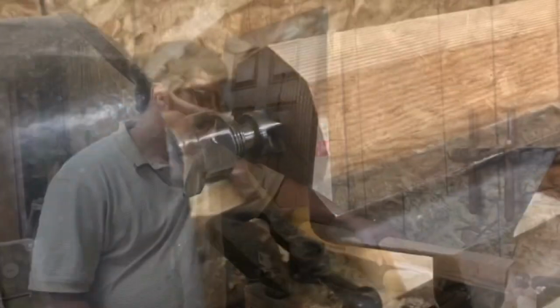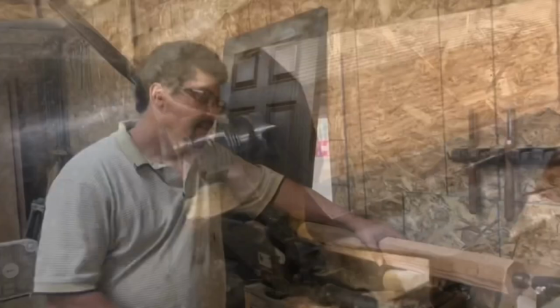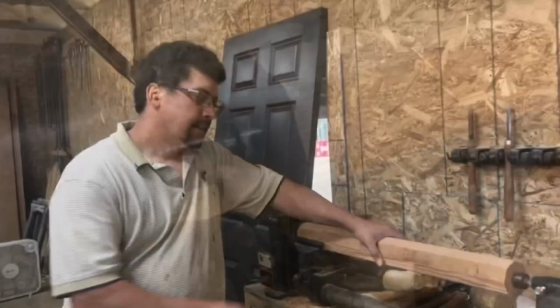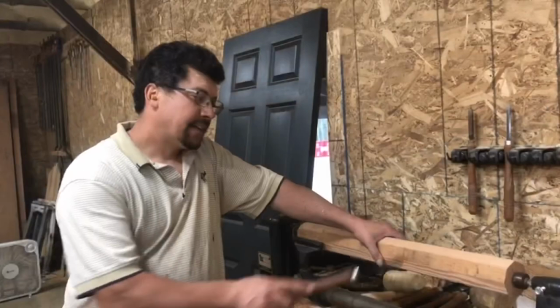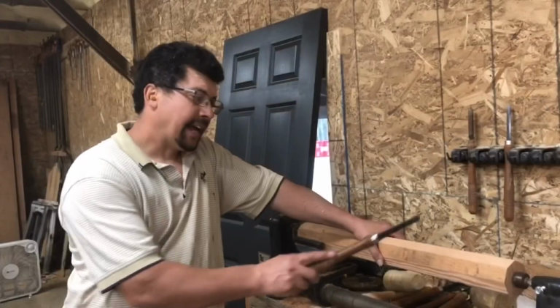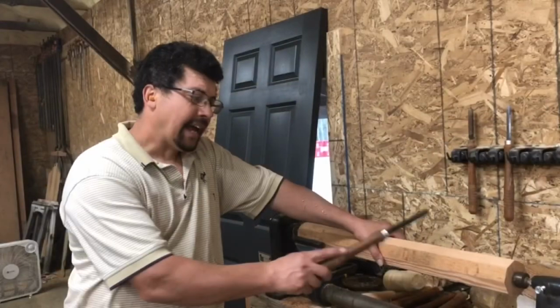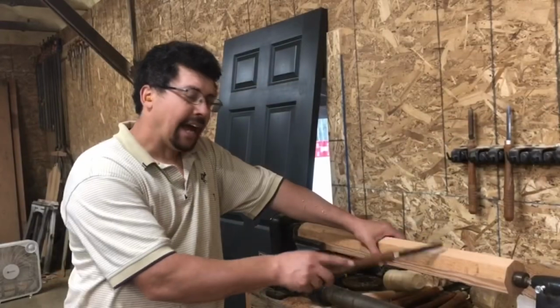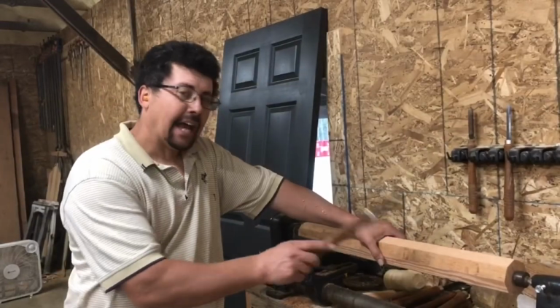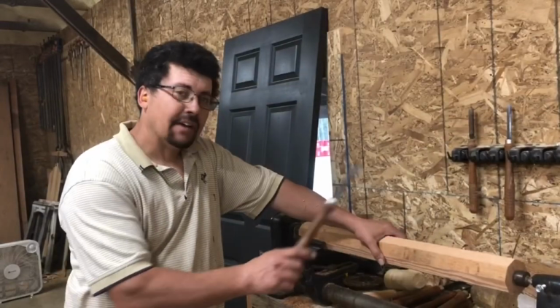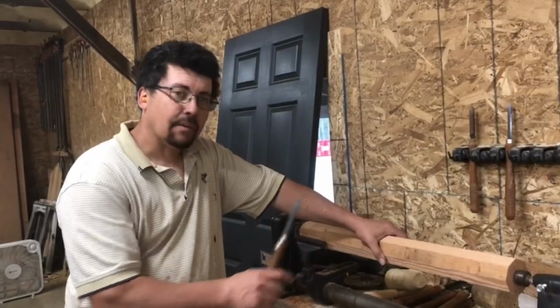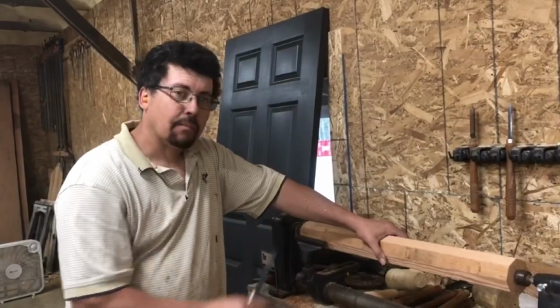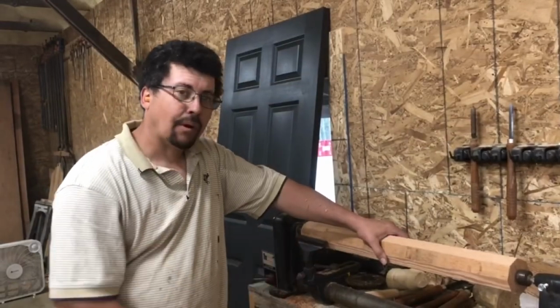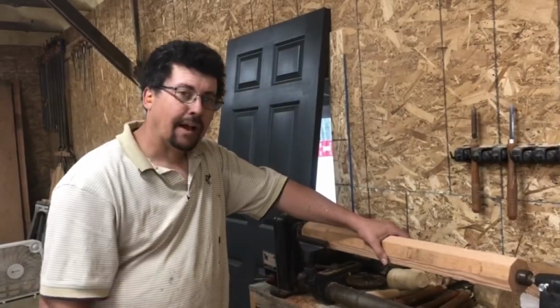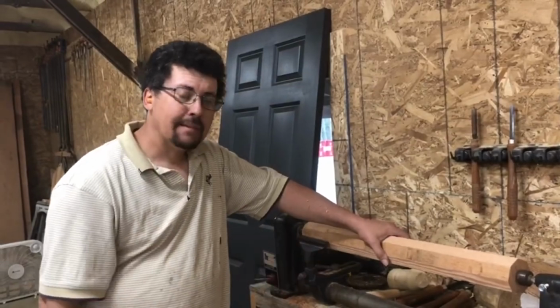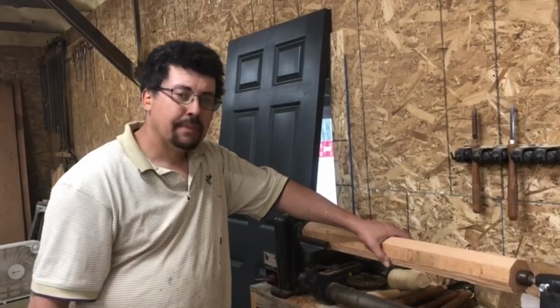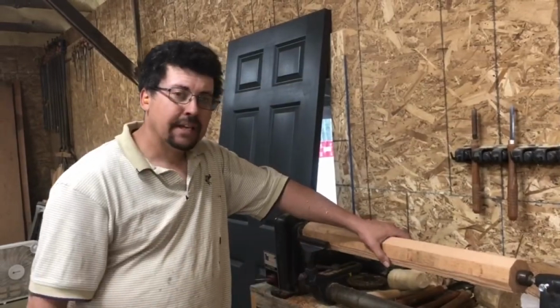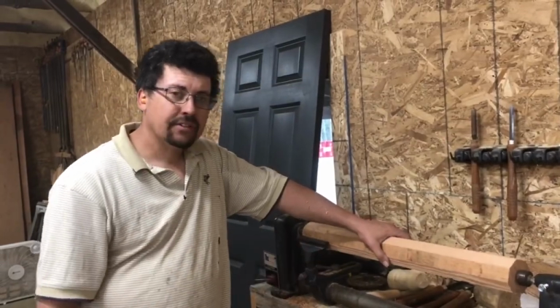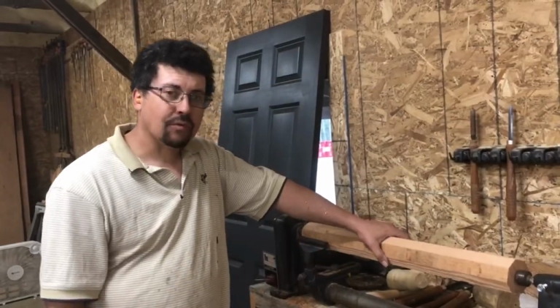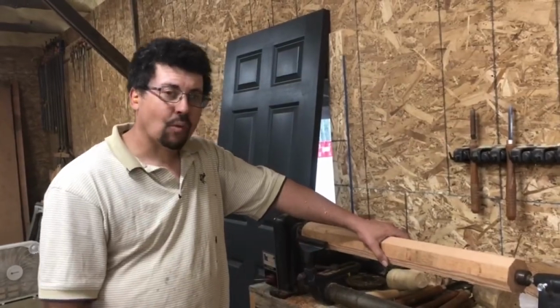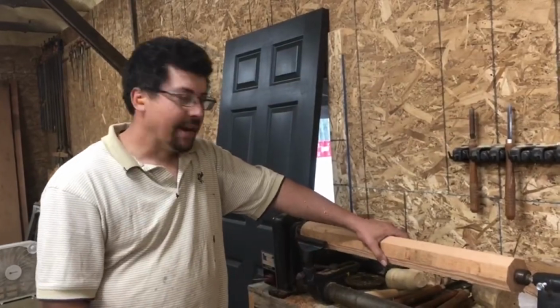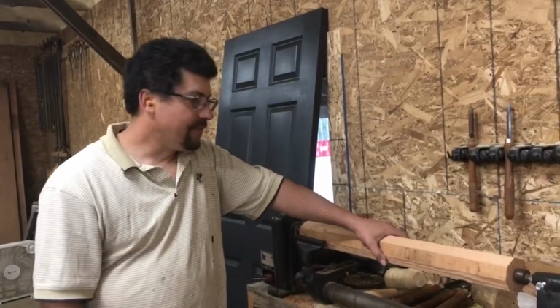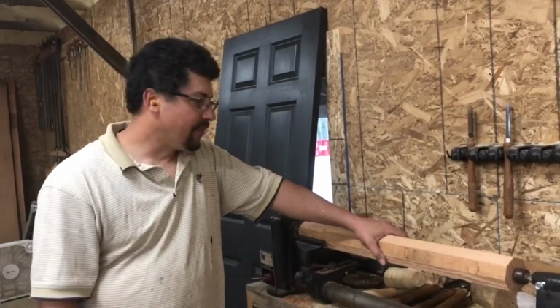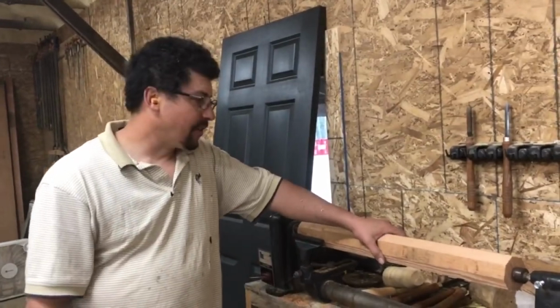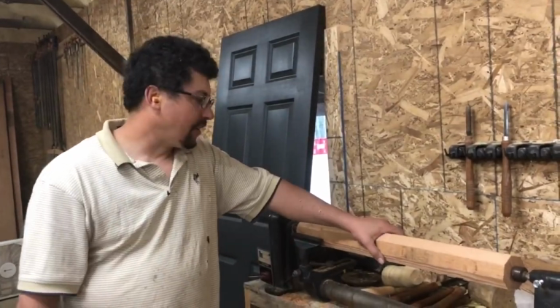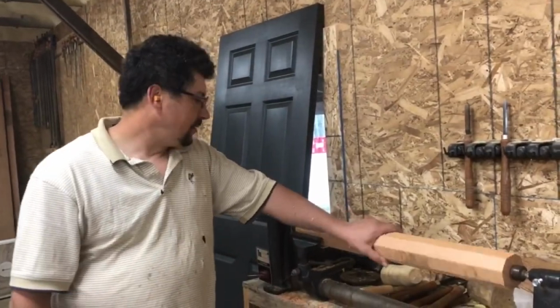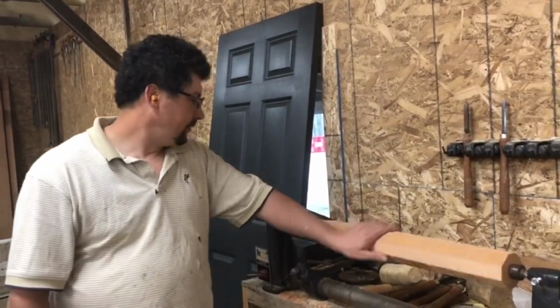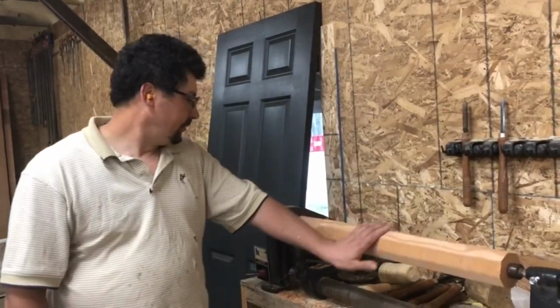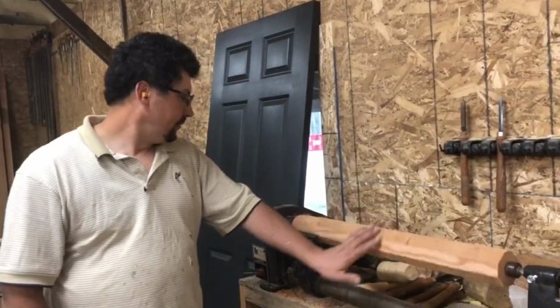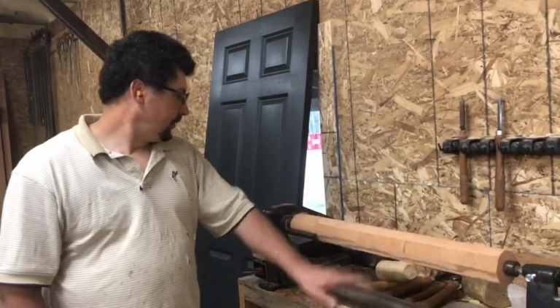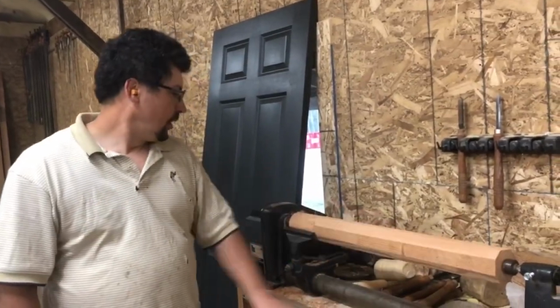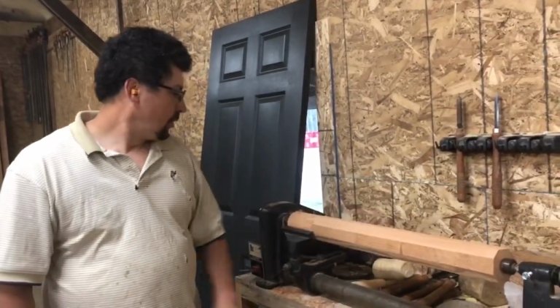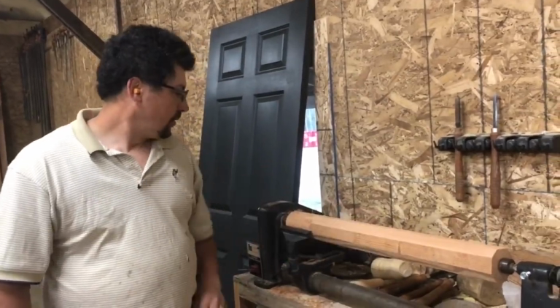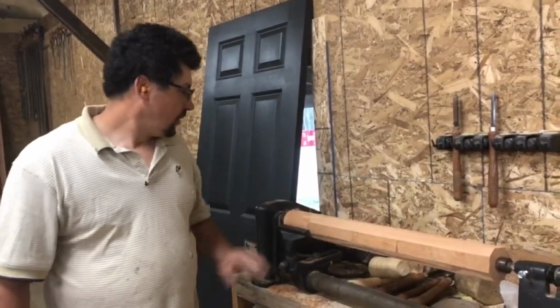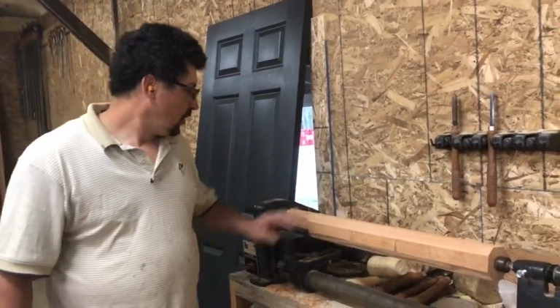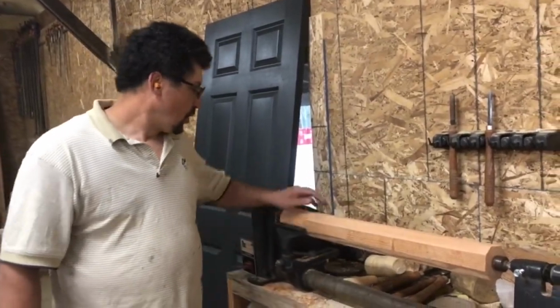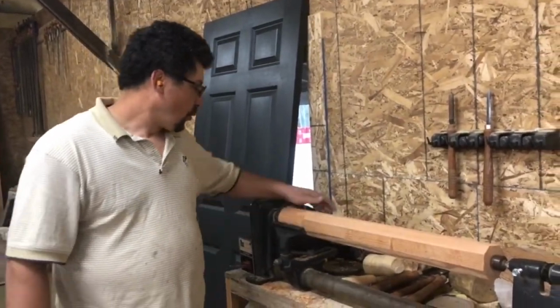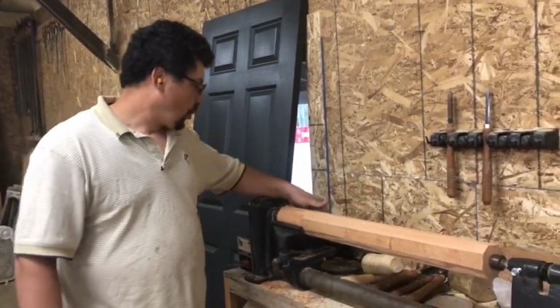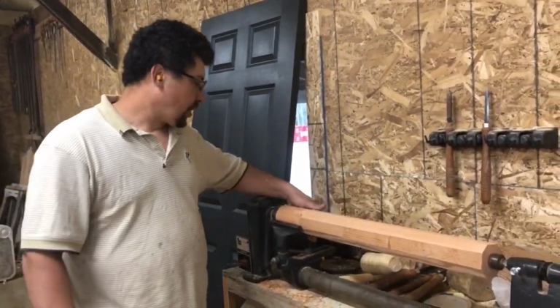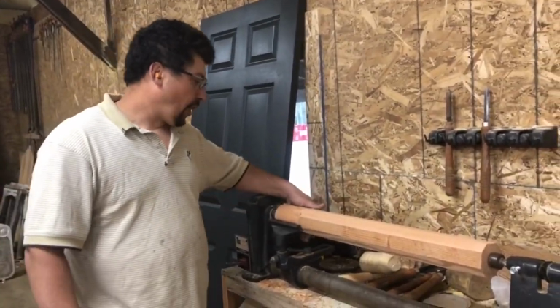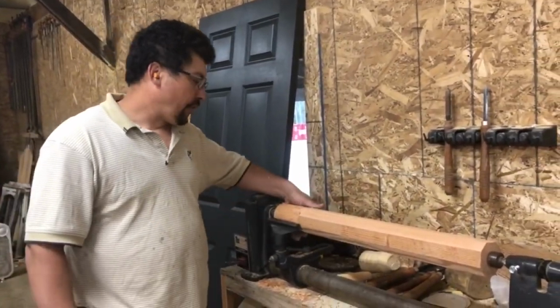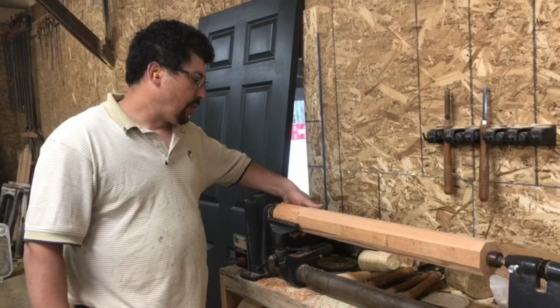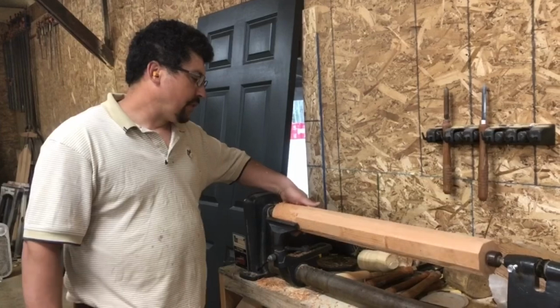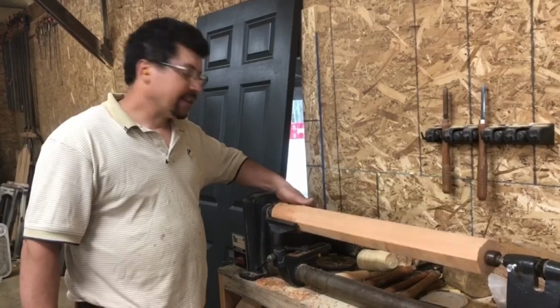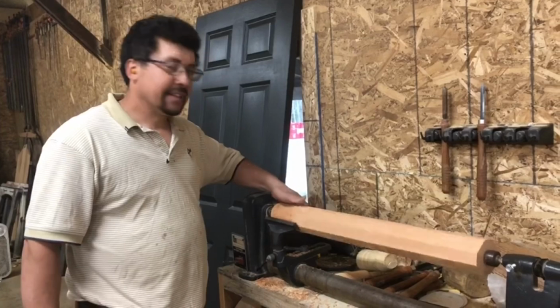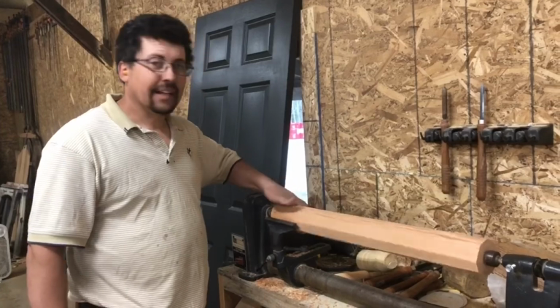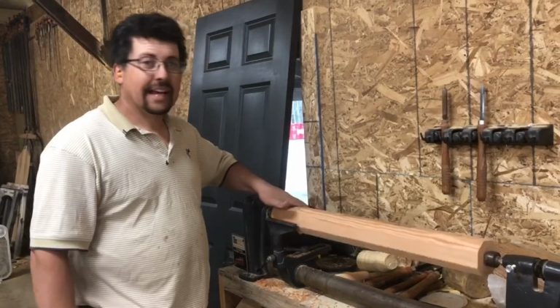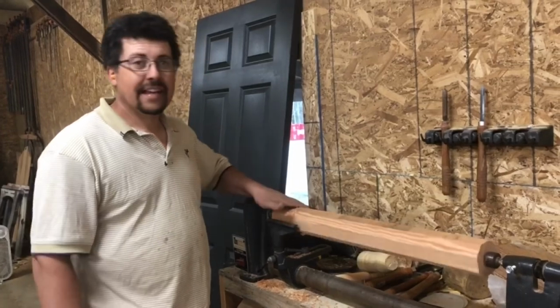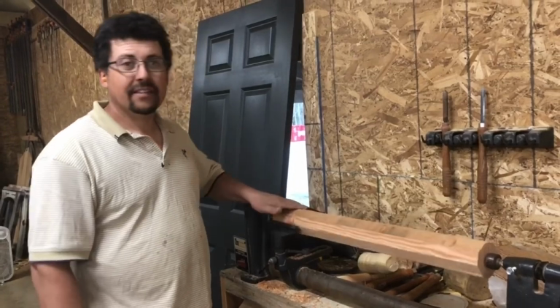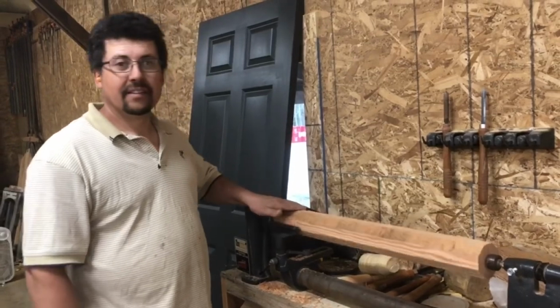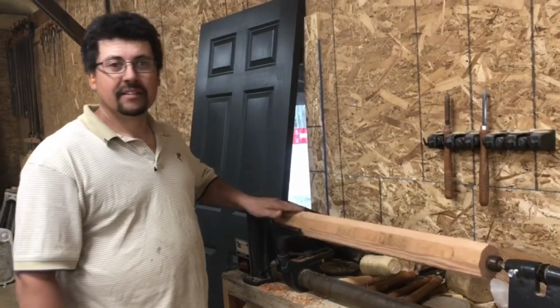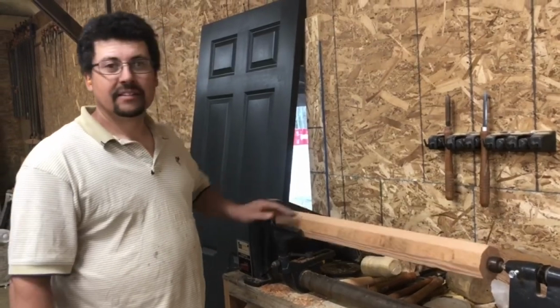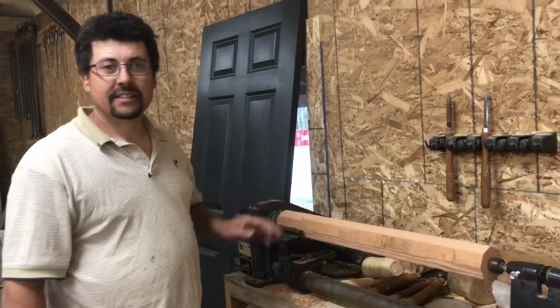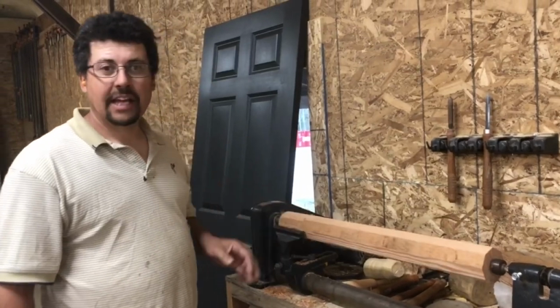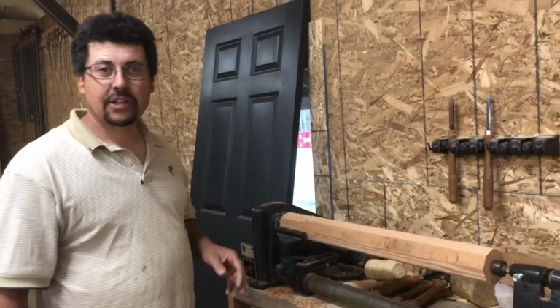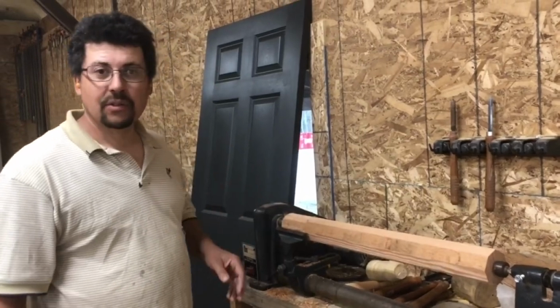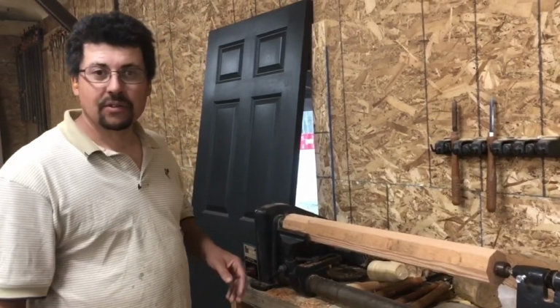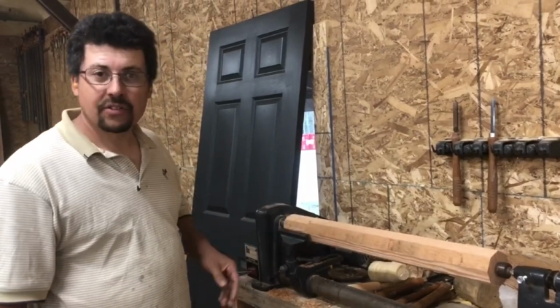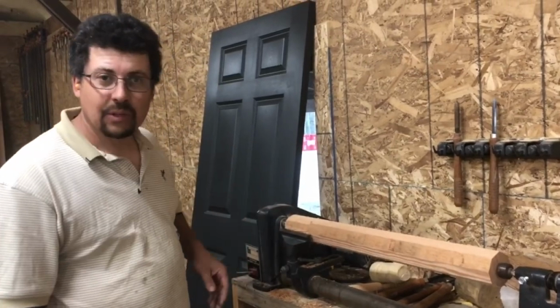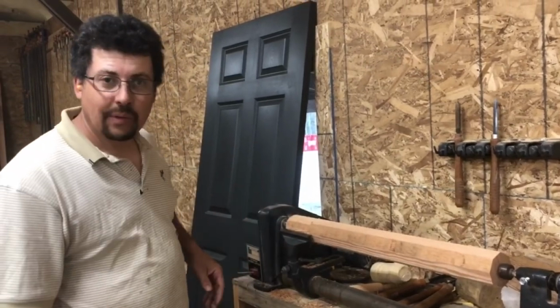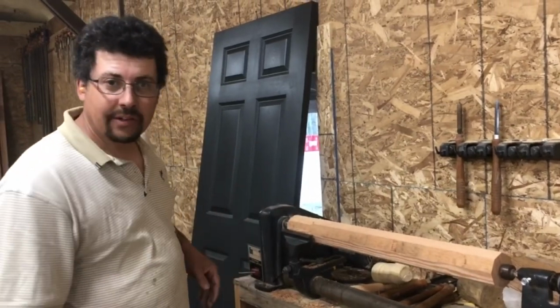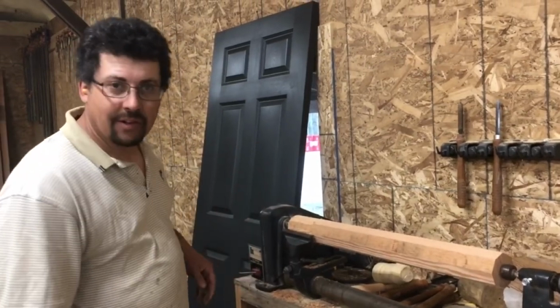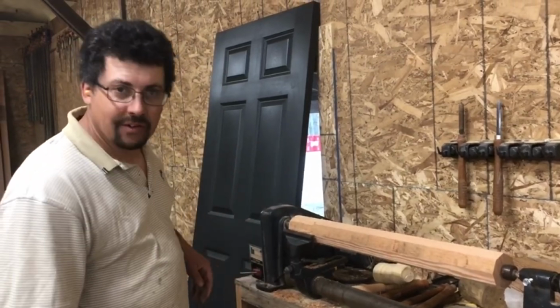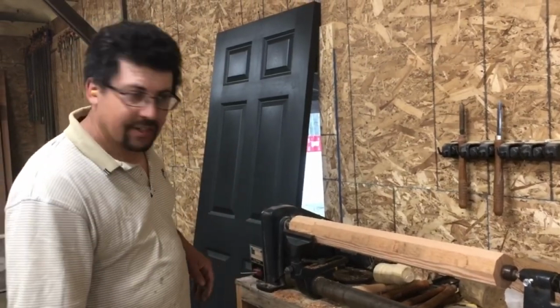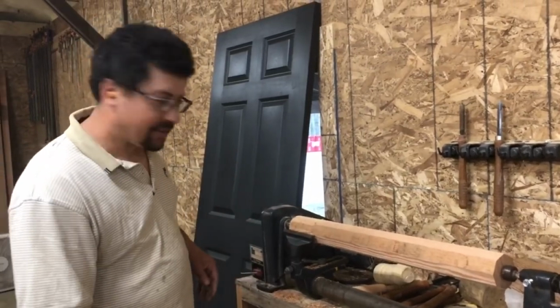Today I have a prime piece of red fir. We're going to throw it on the lathe. Stay tuned to see what it turns into.